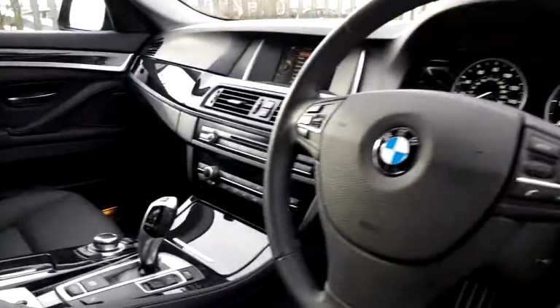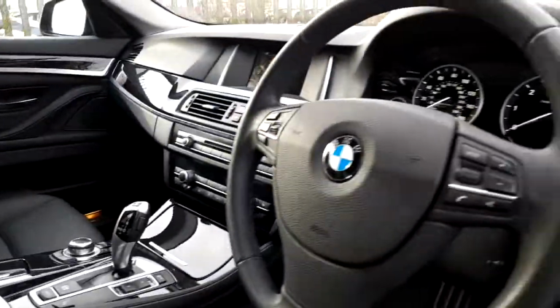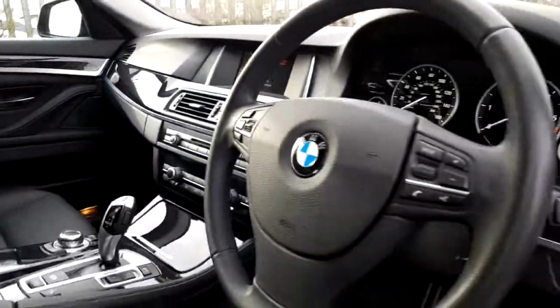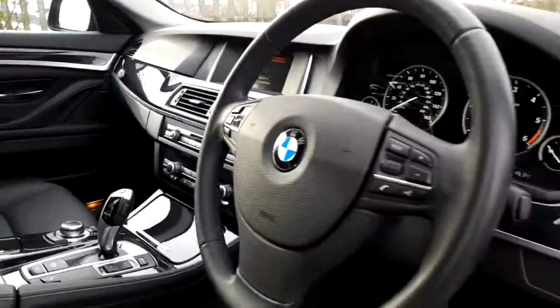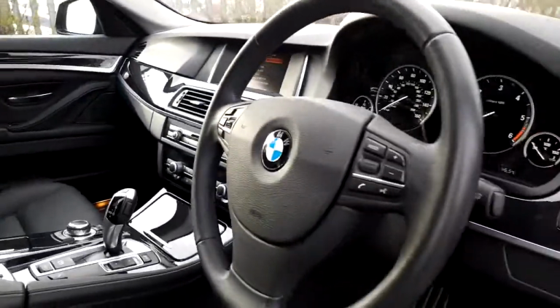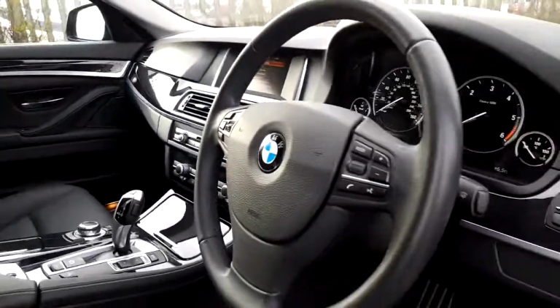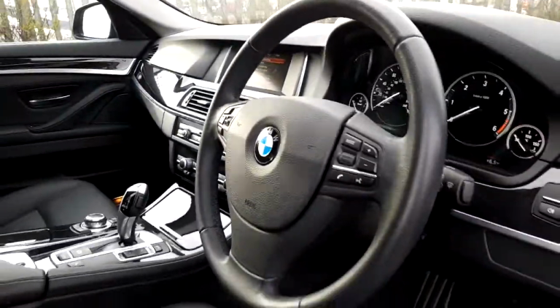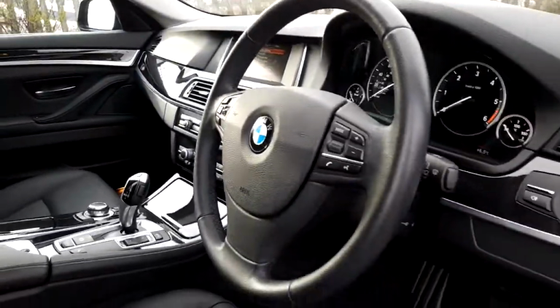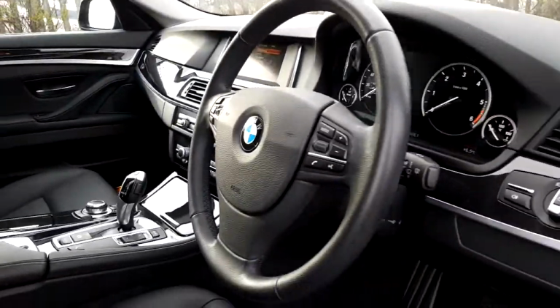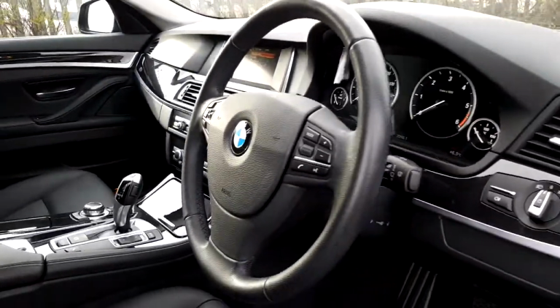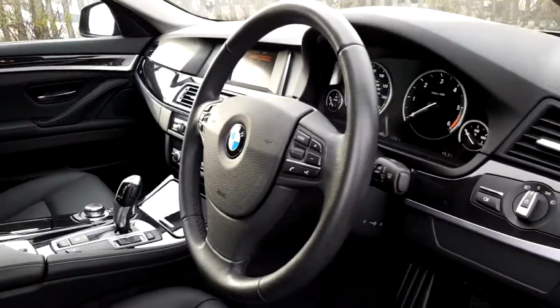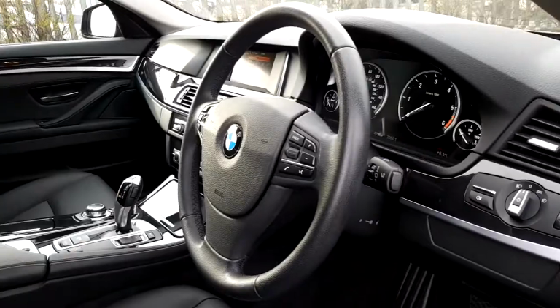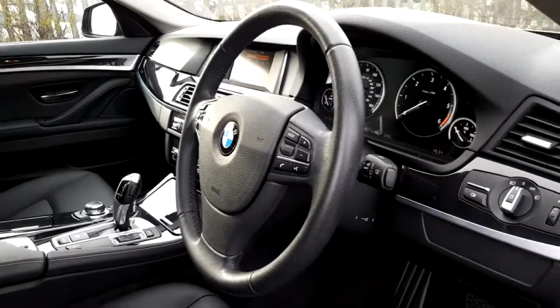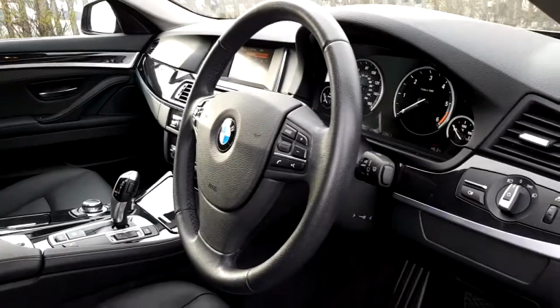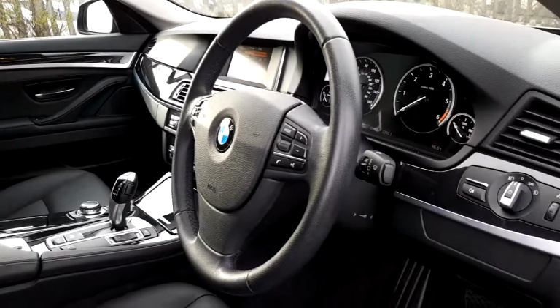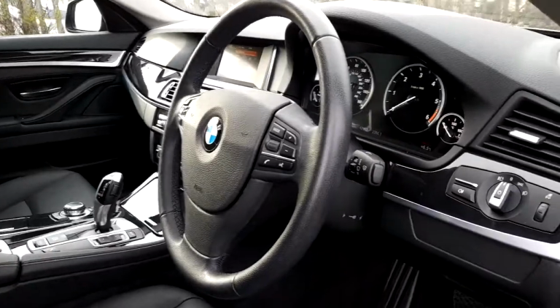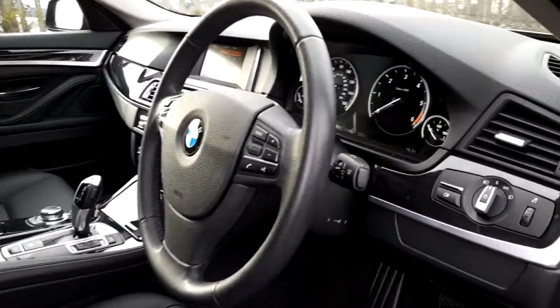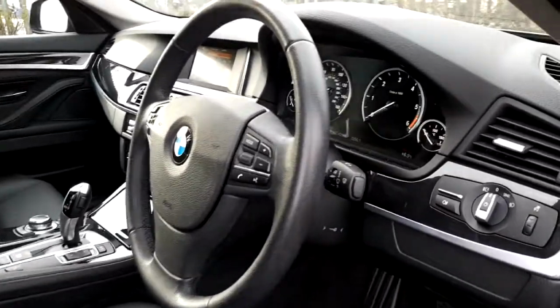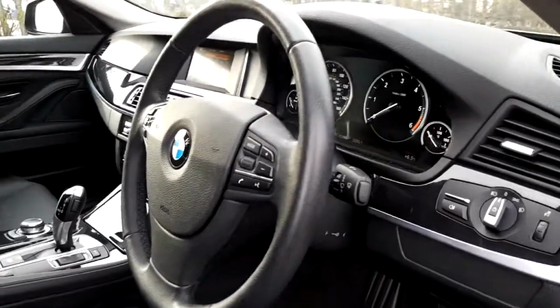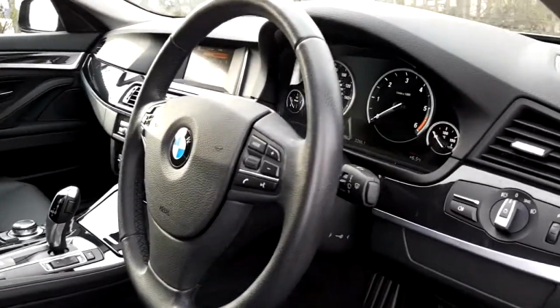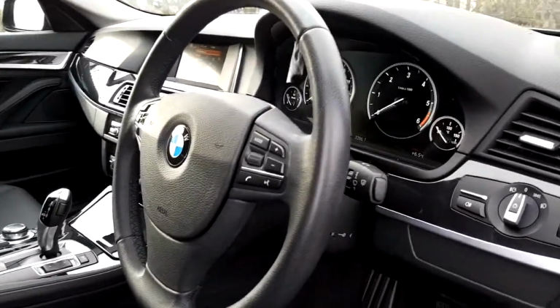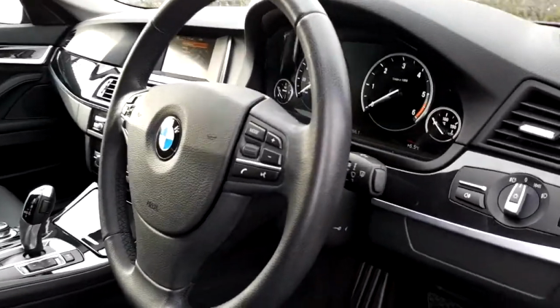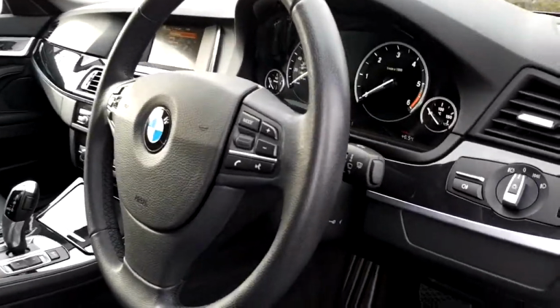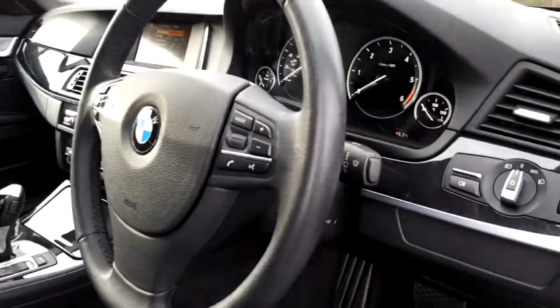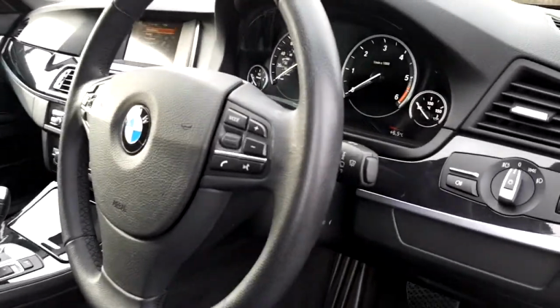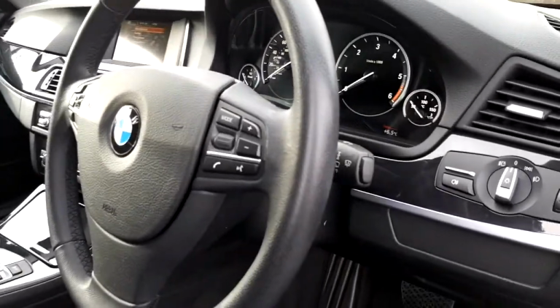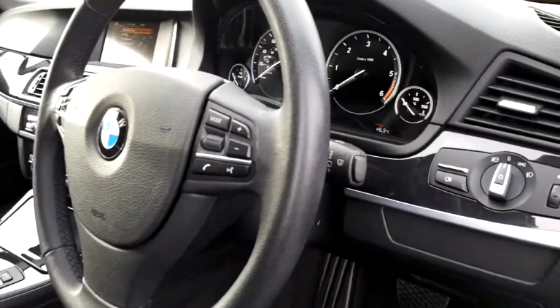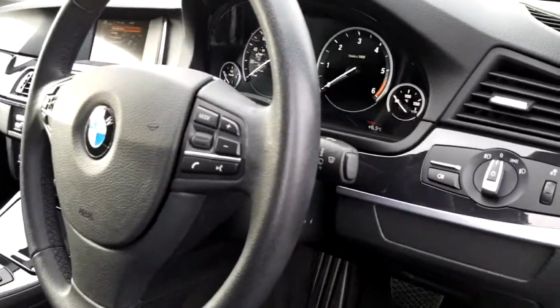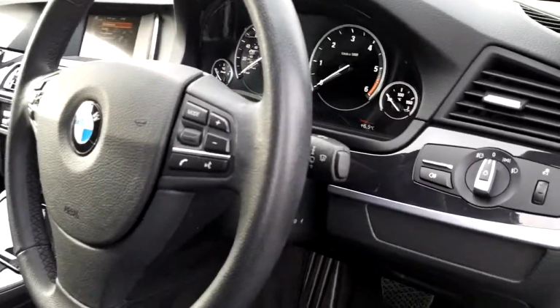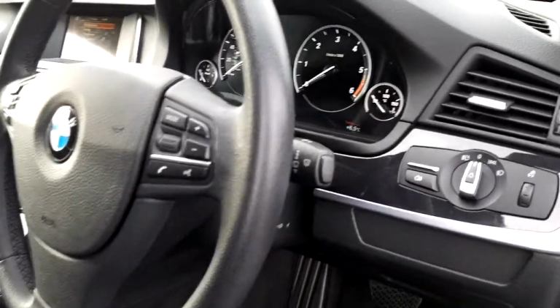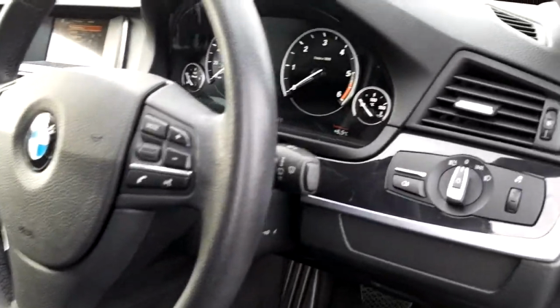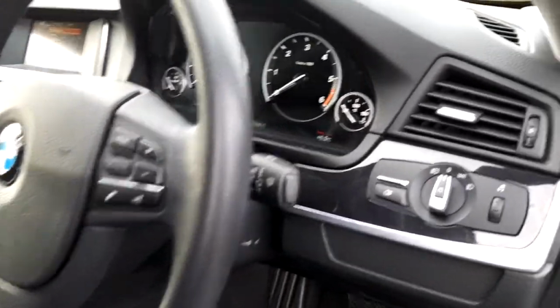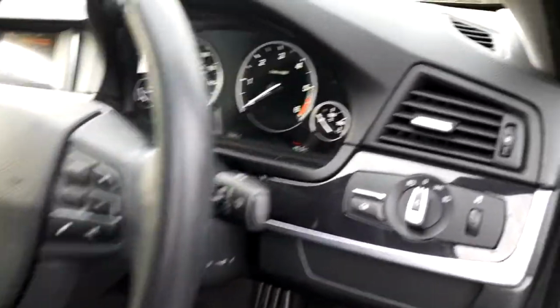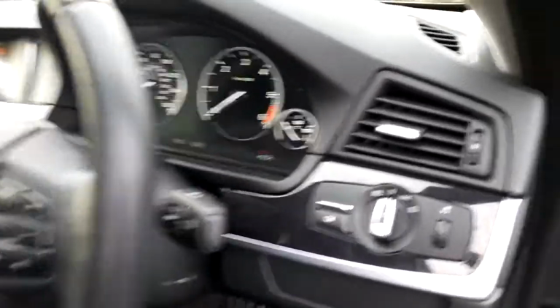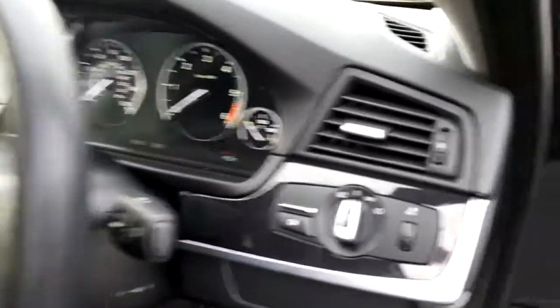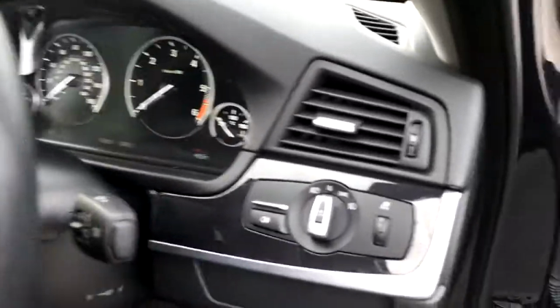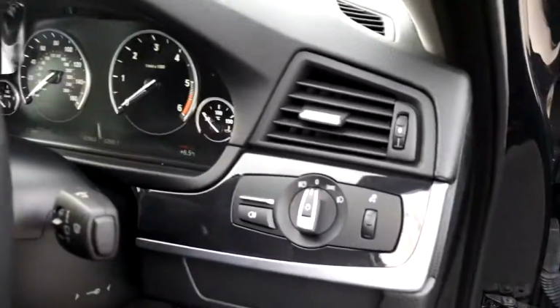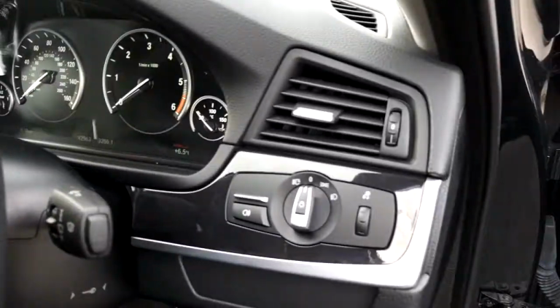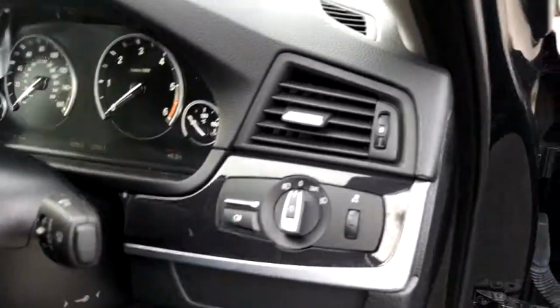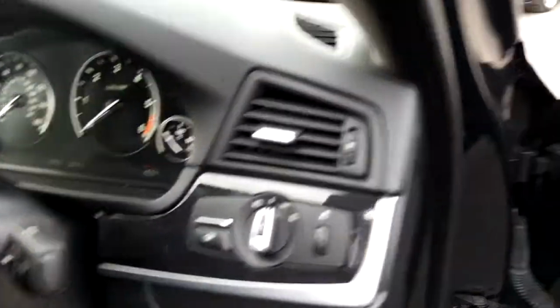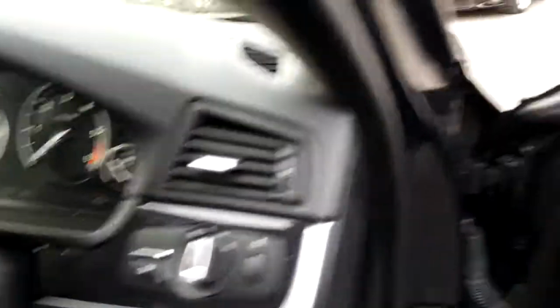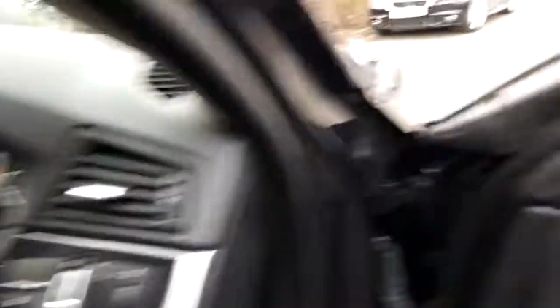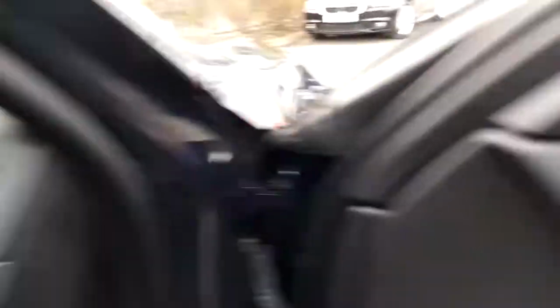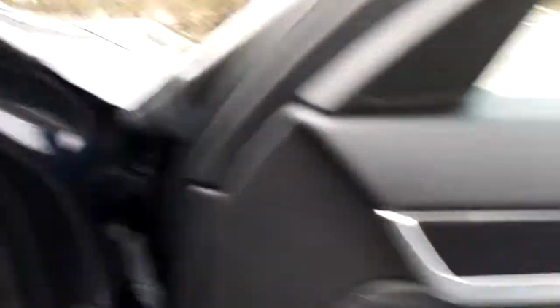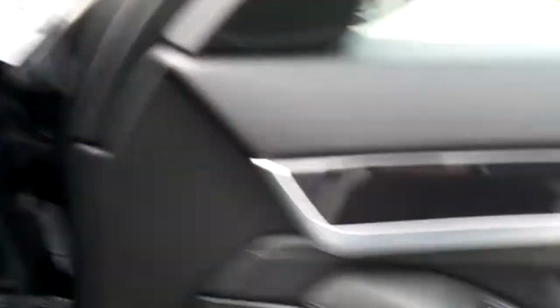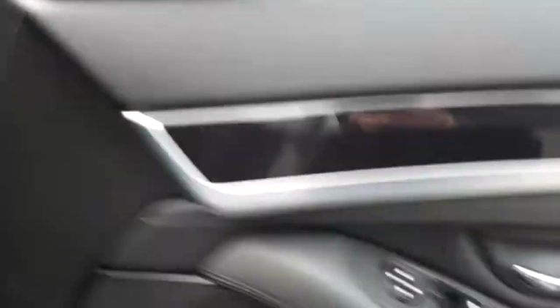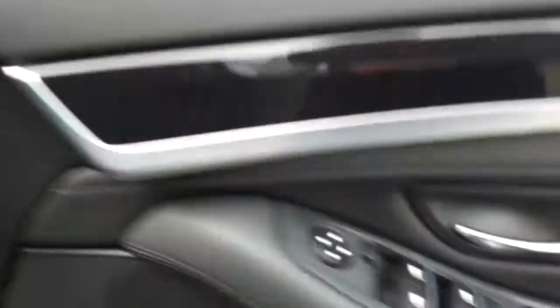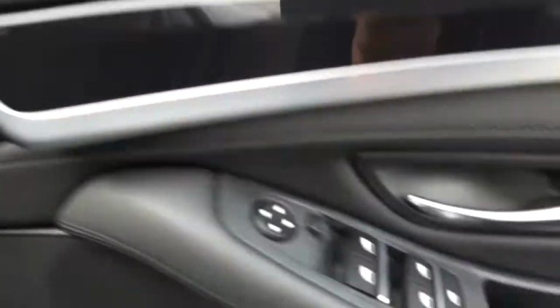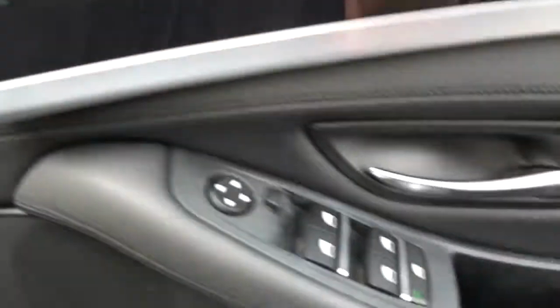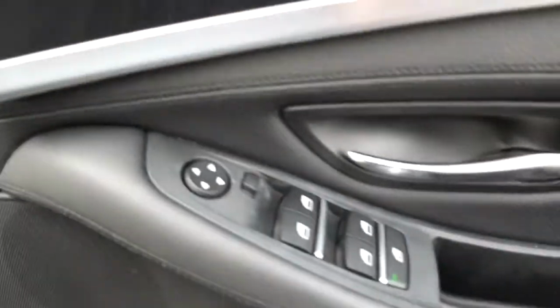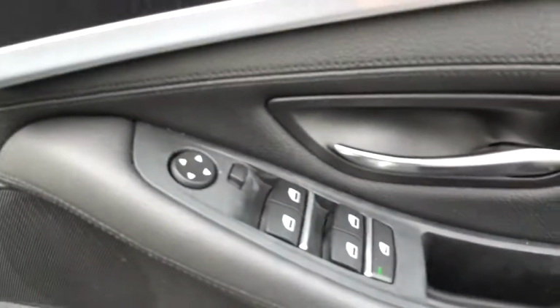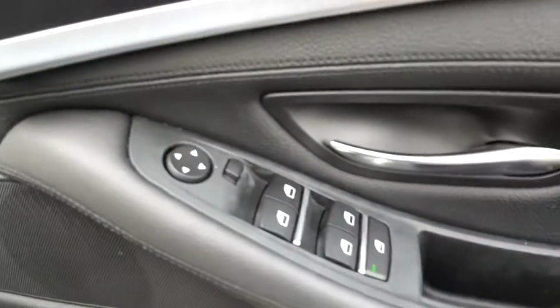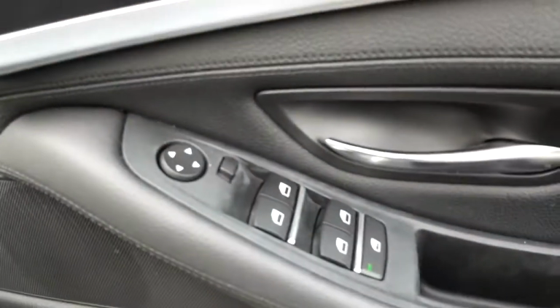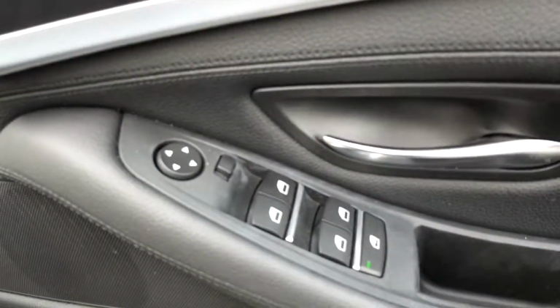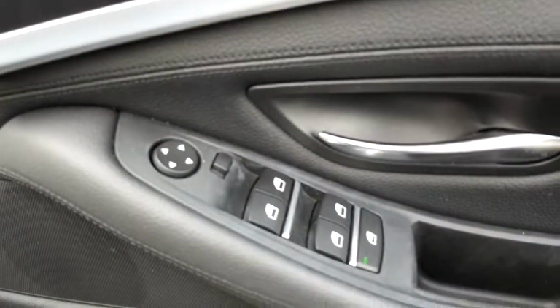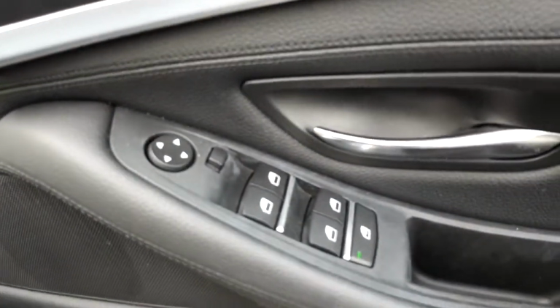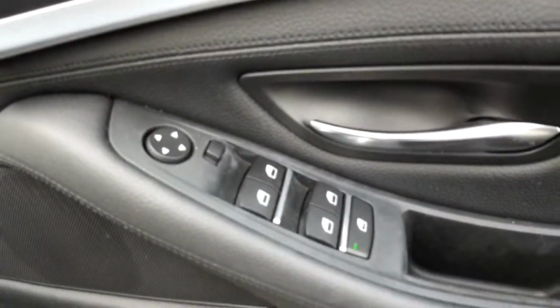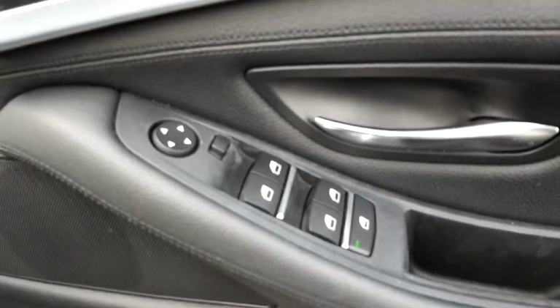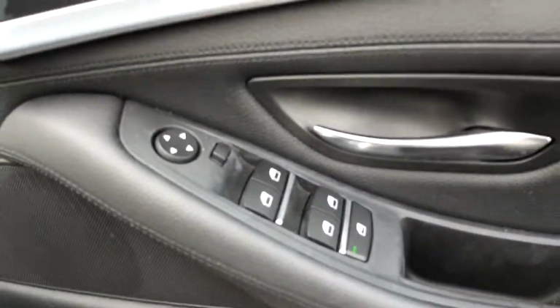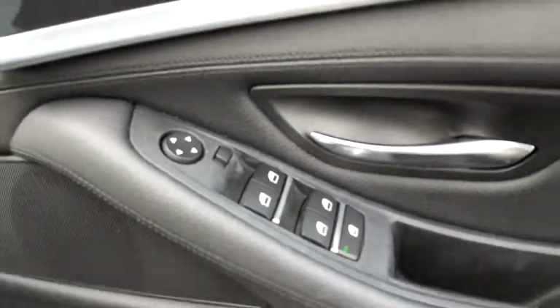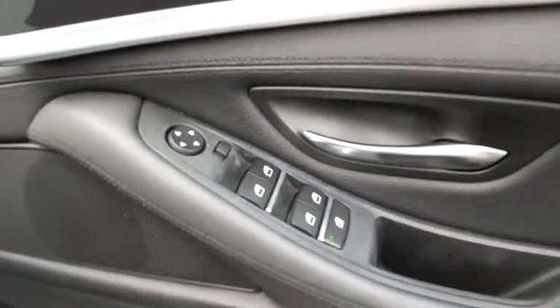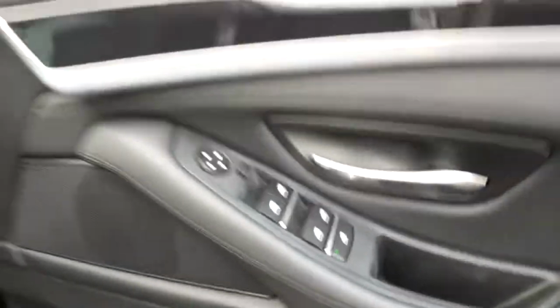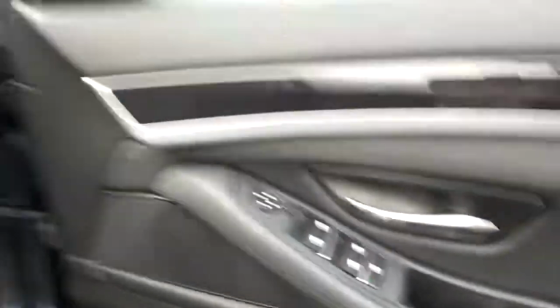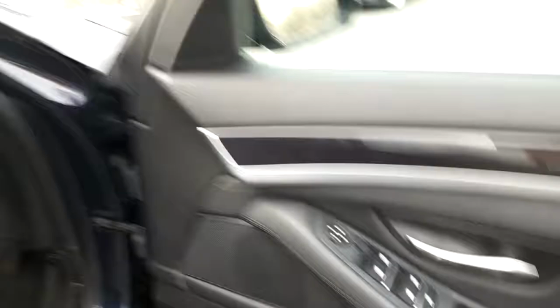It's got a sport steering wheel, automatic window wipers, automatic headlights and electric window controls front and back.